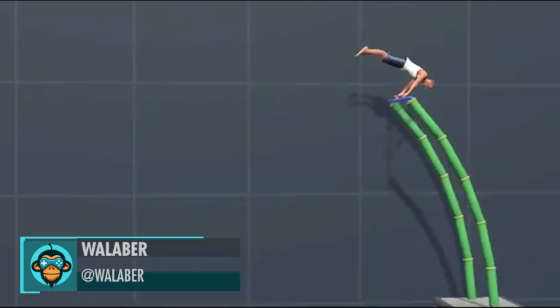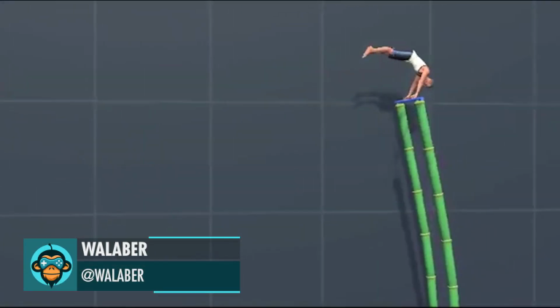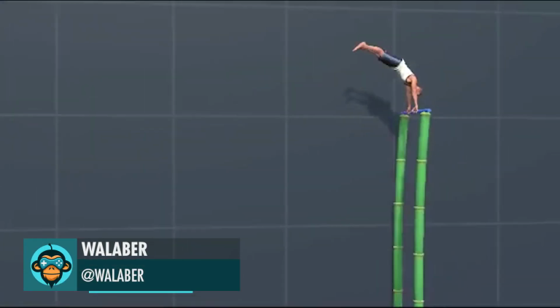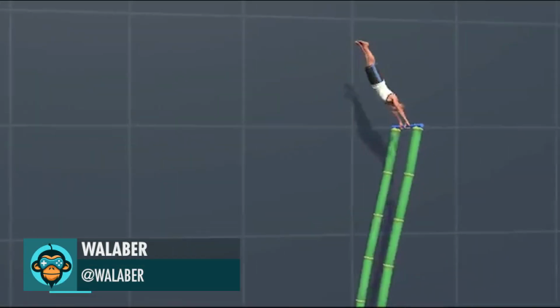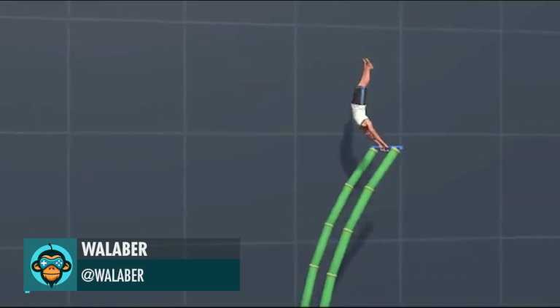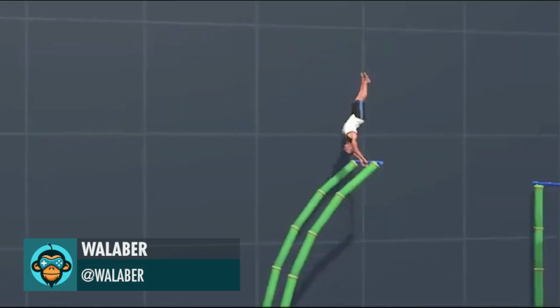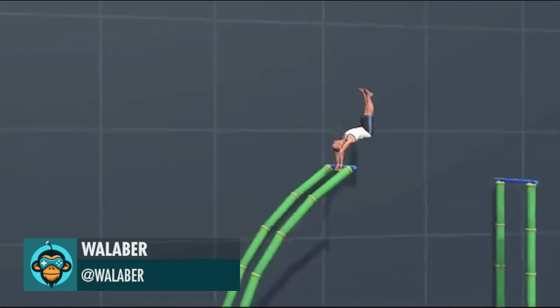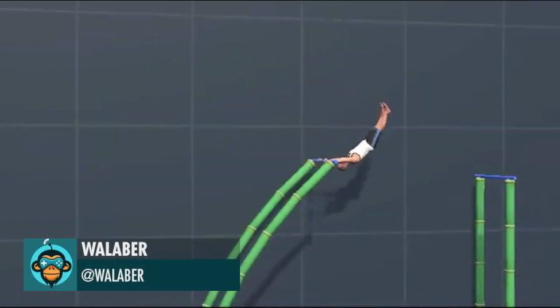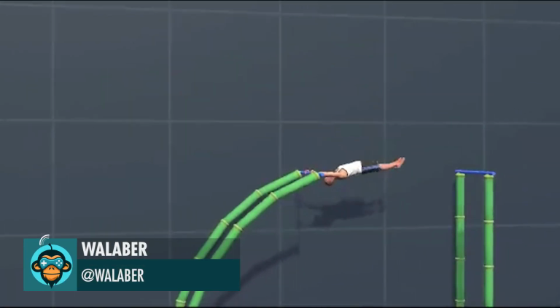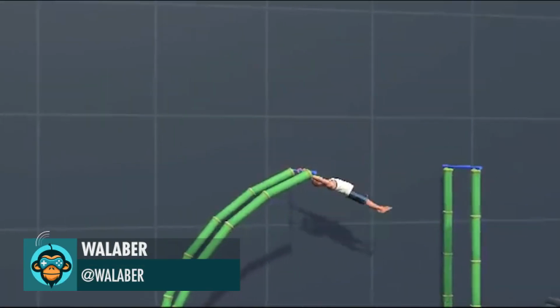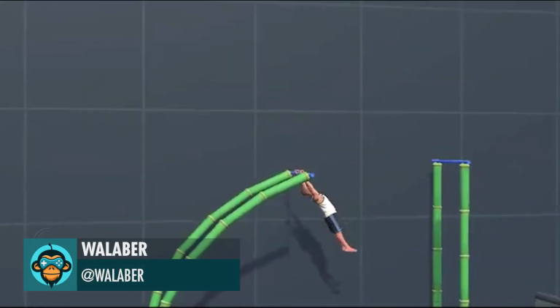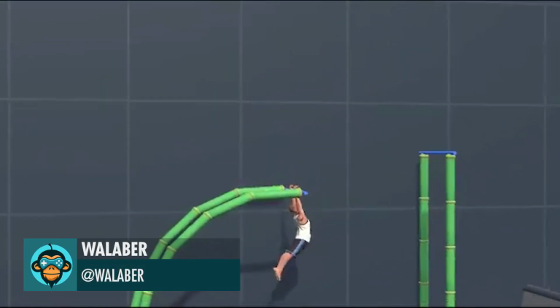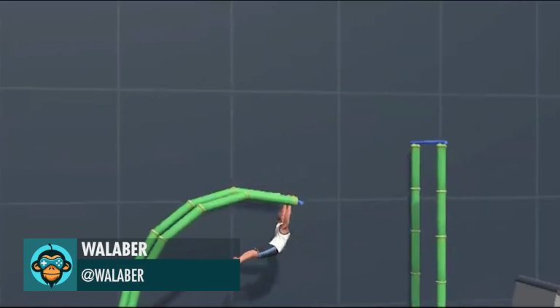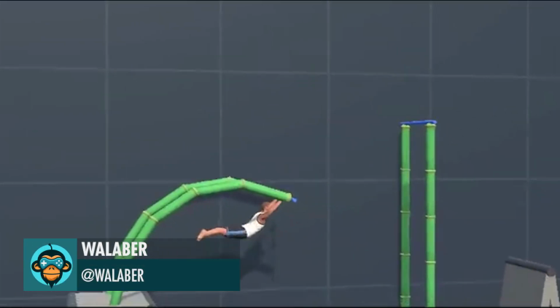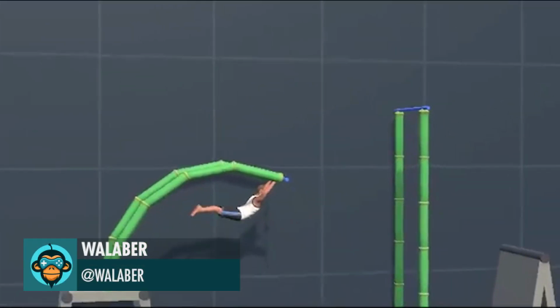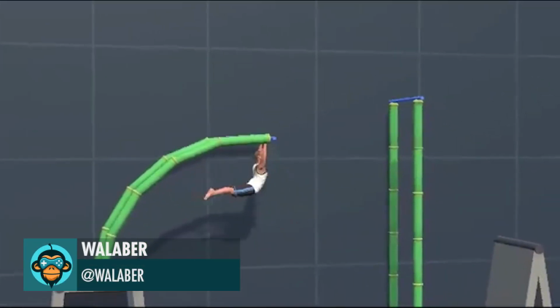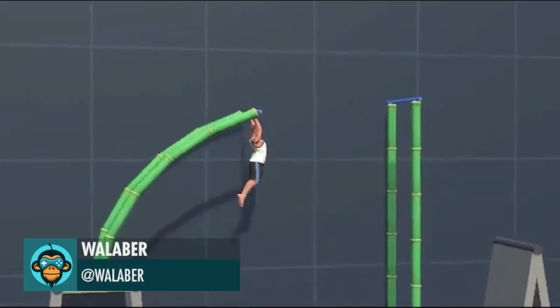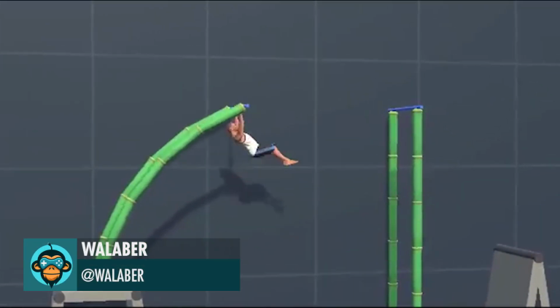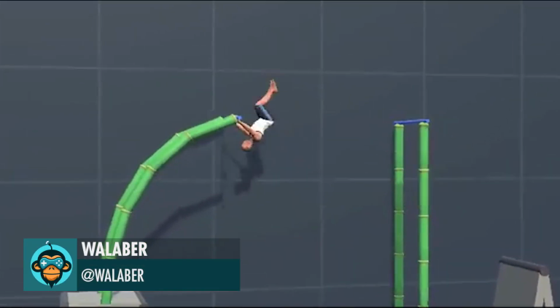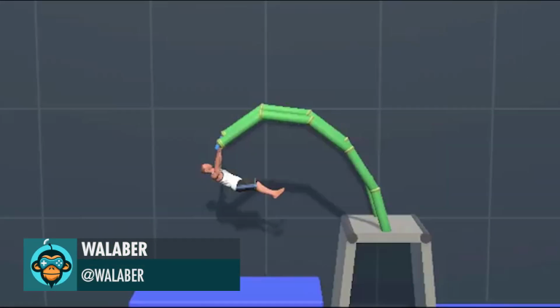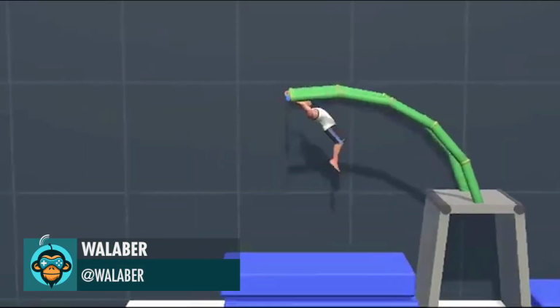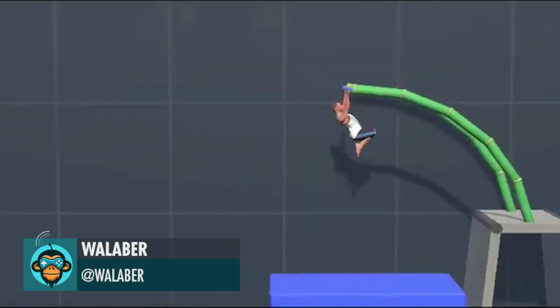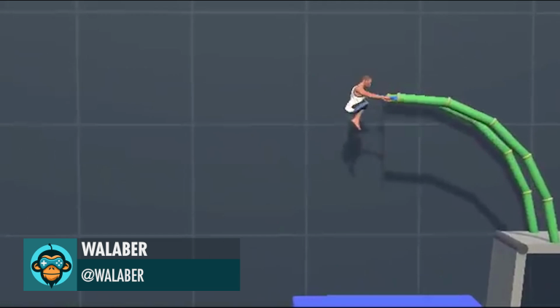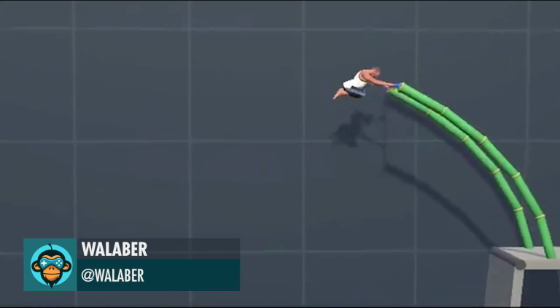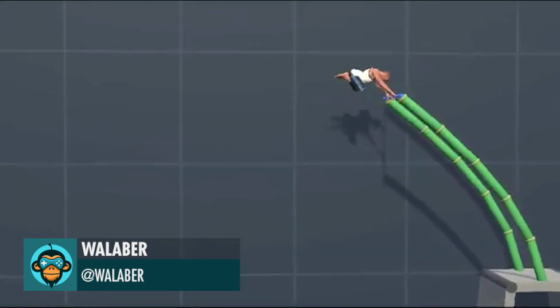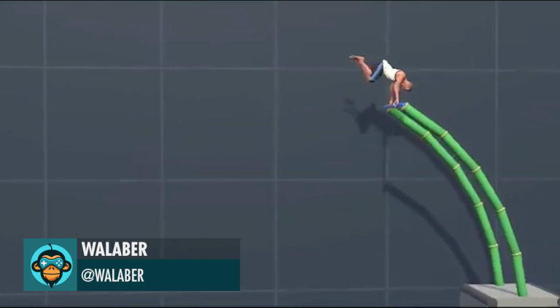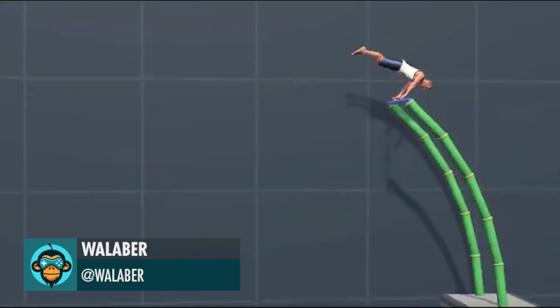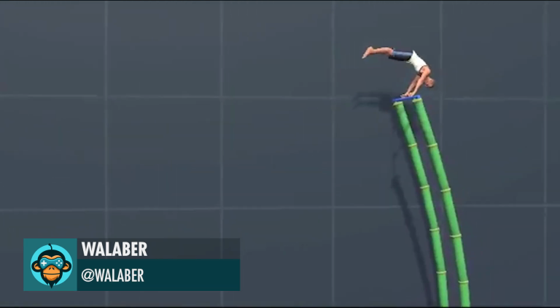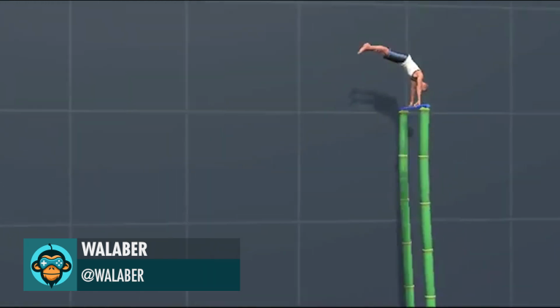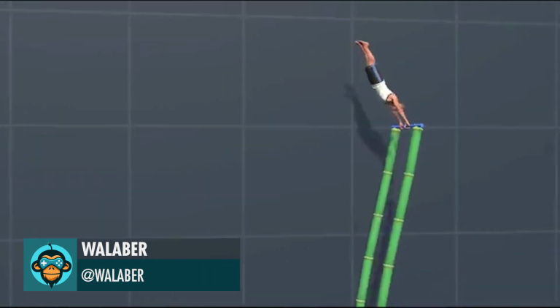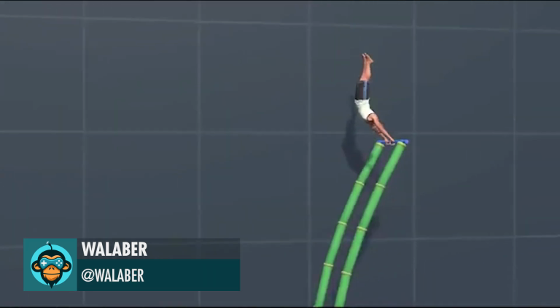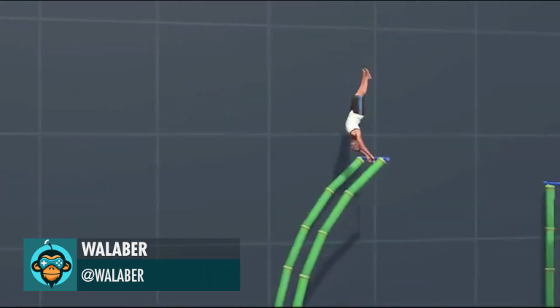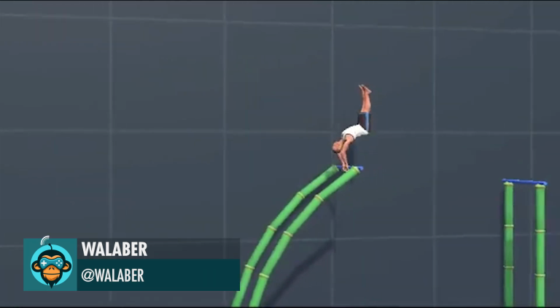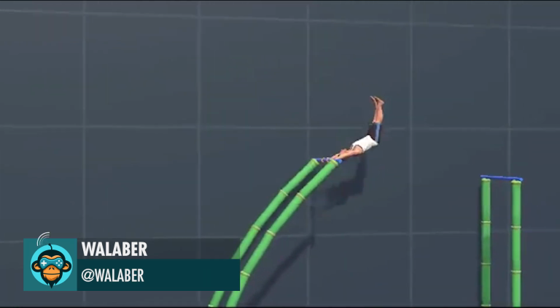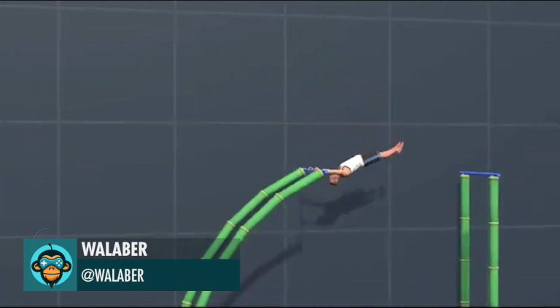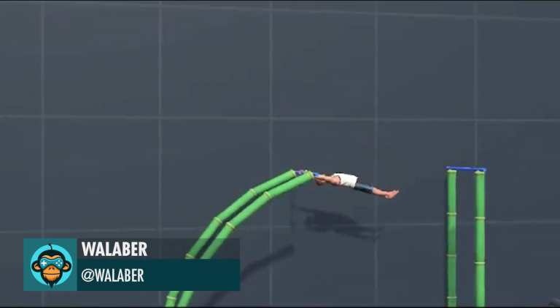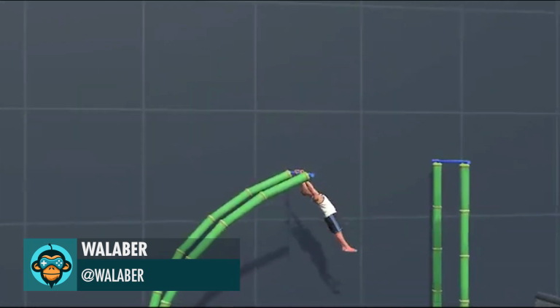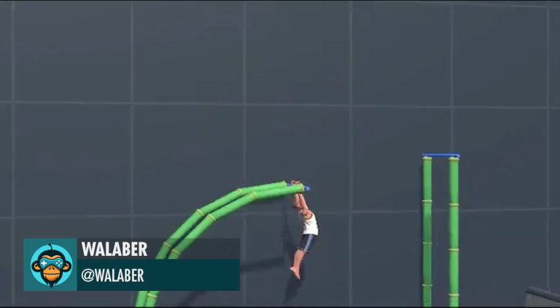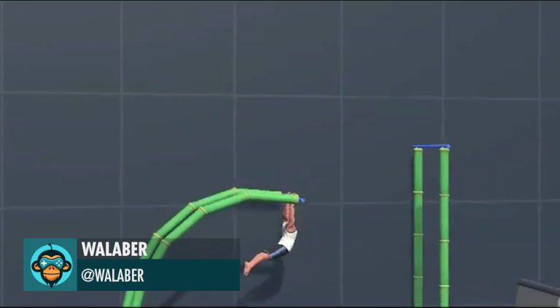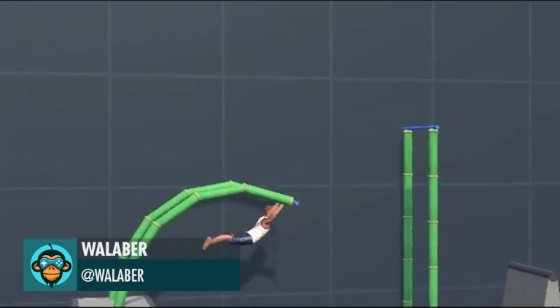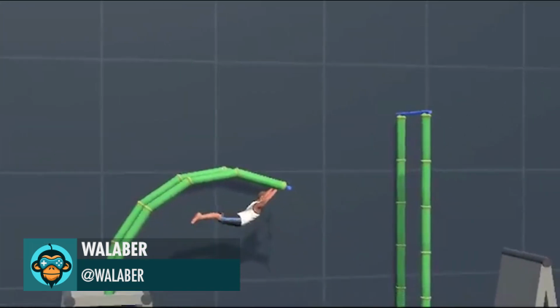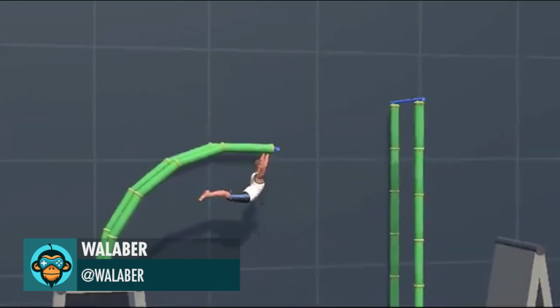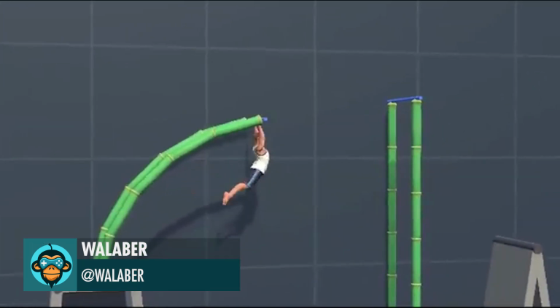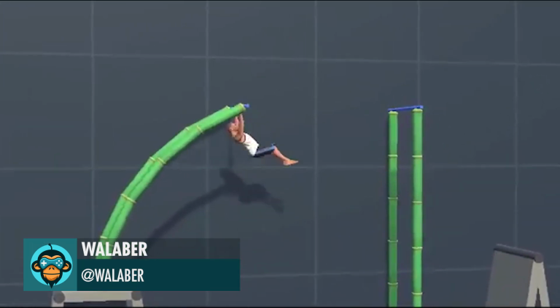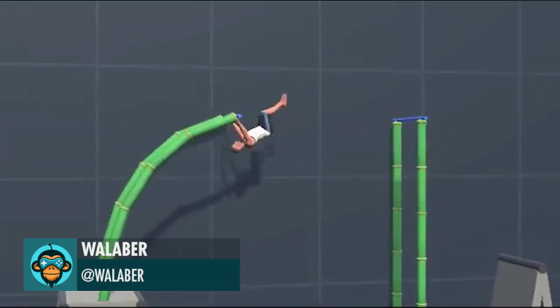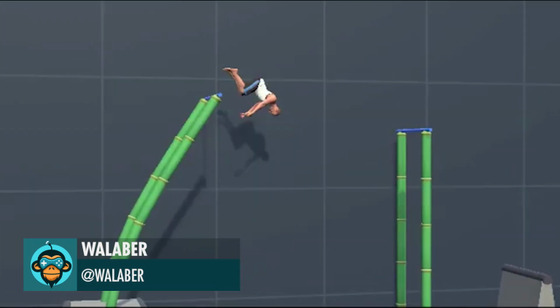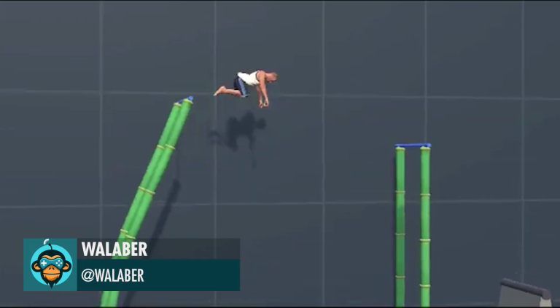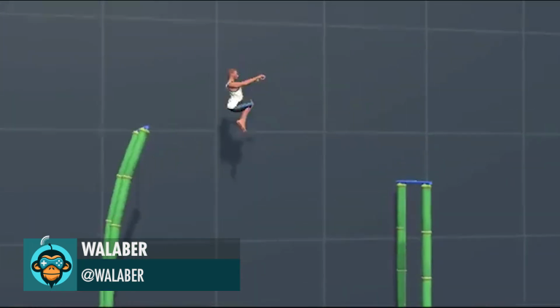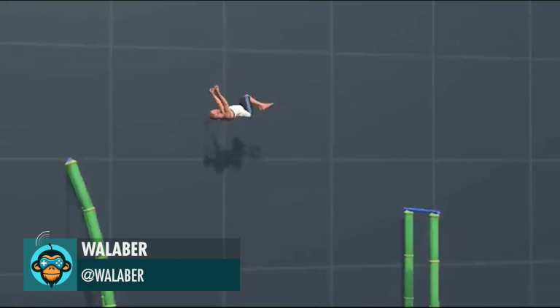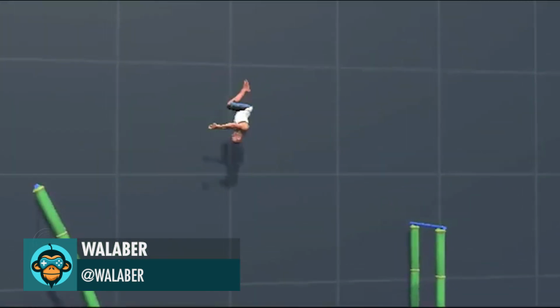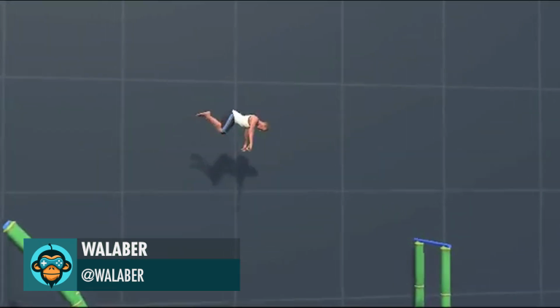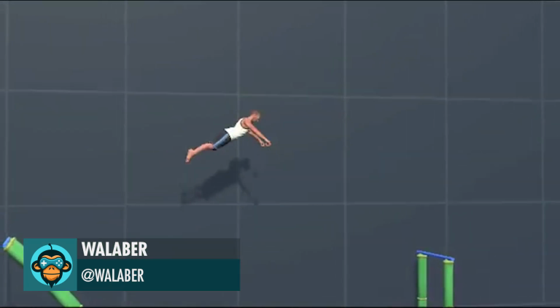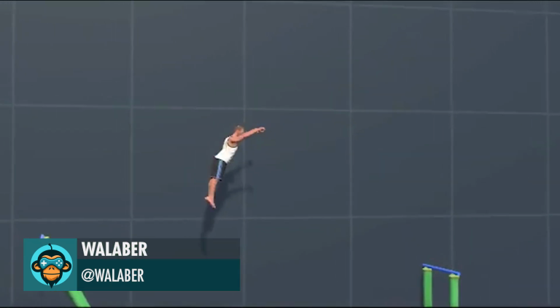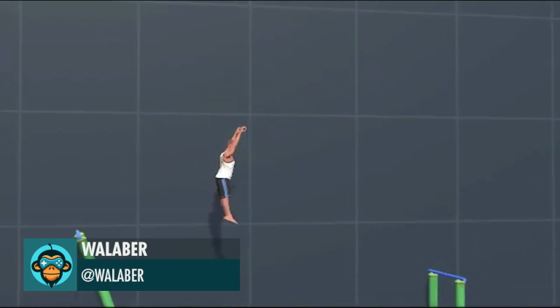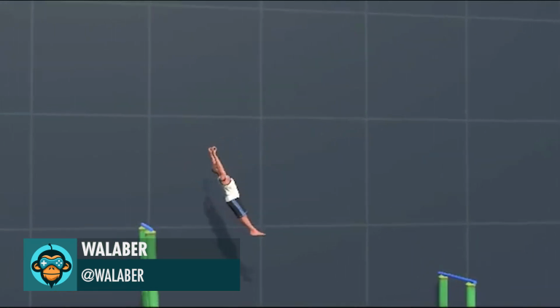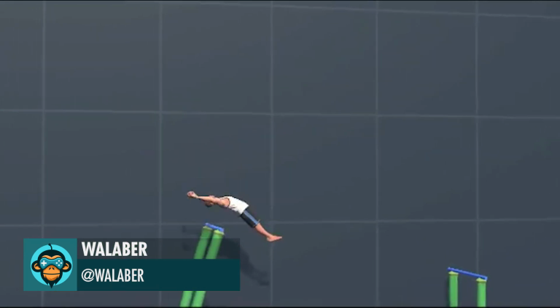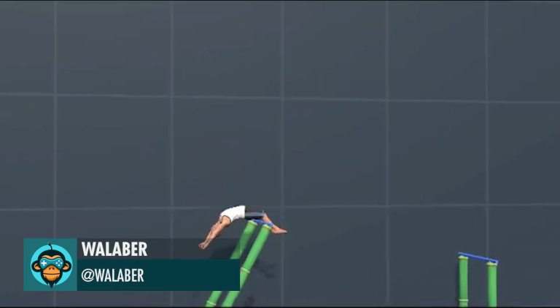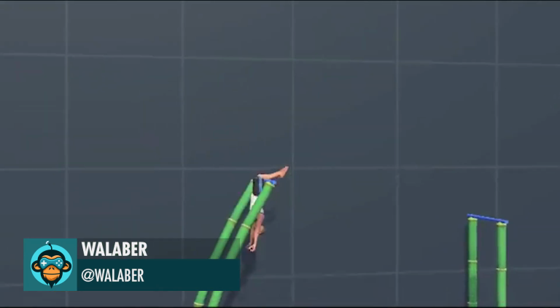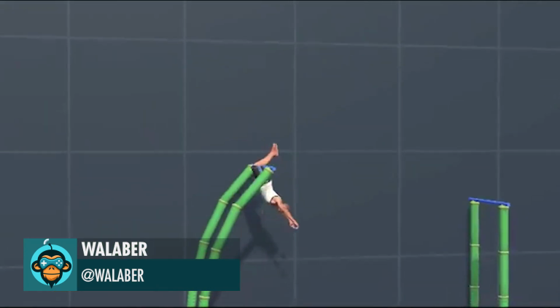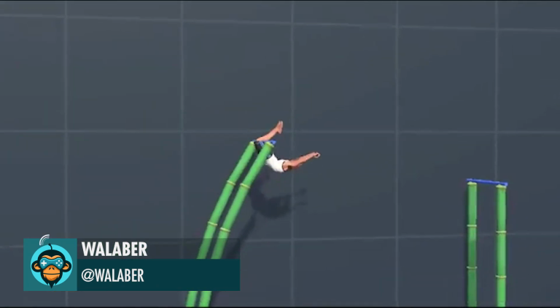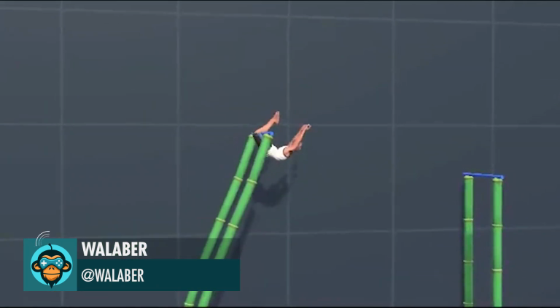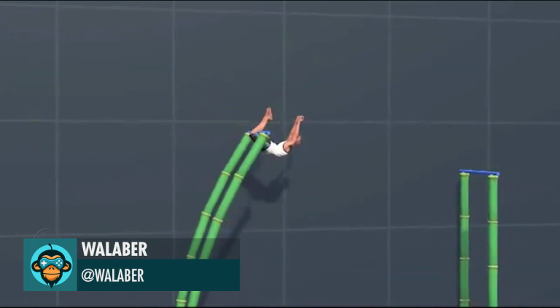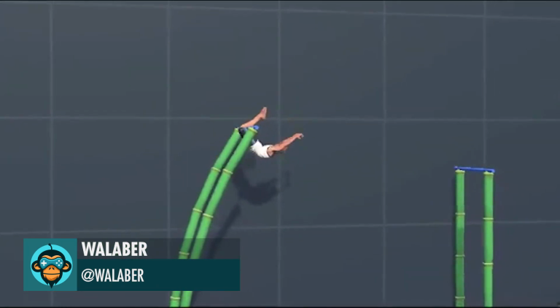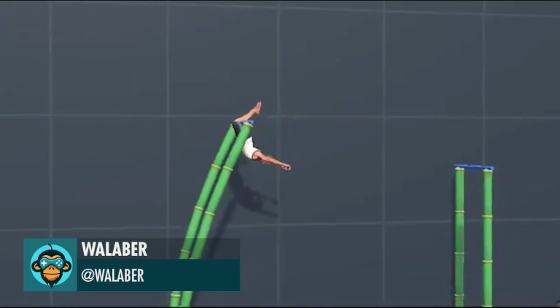Wallabber reveals Pro Gymnast Game. Sign up and test out the alpha at ProGymnastGame.com.